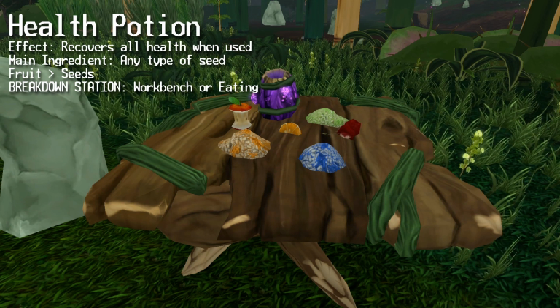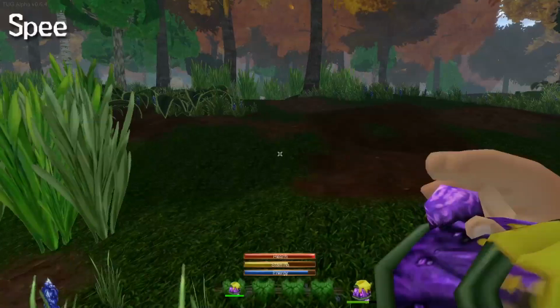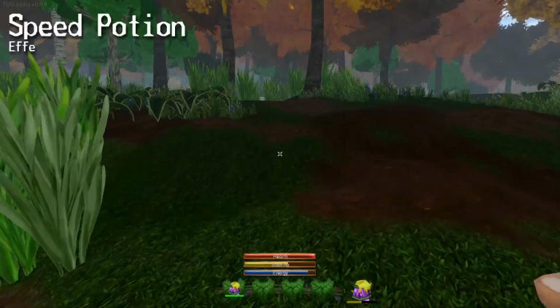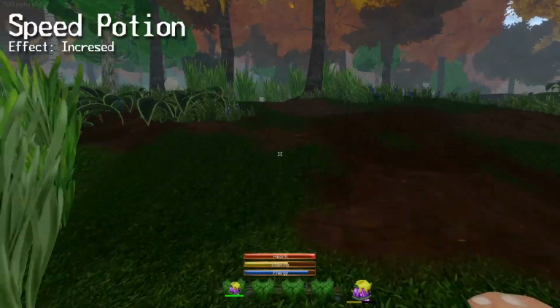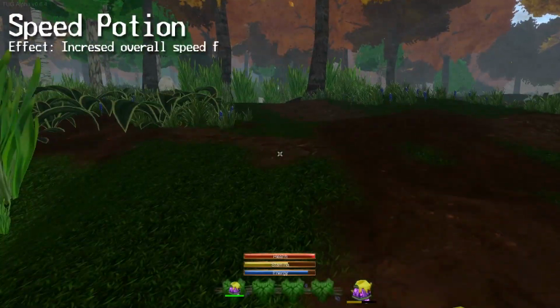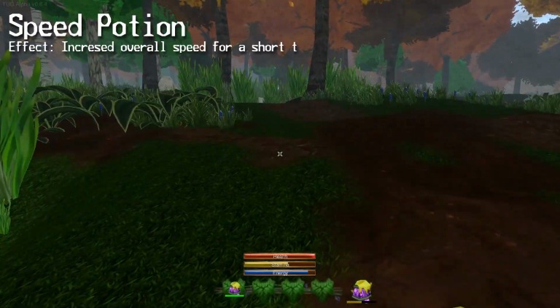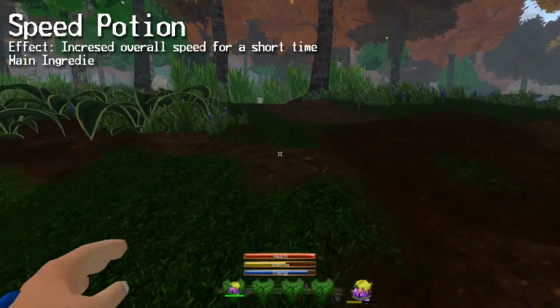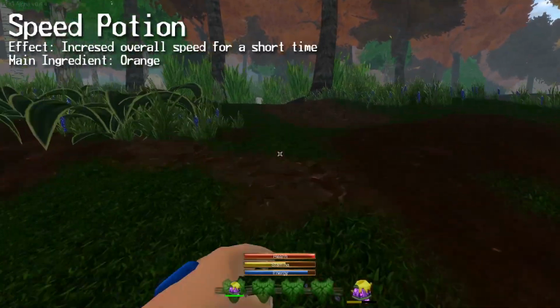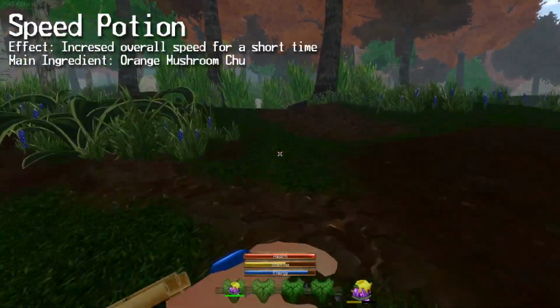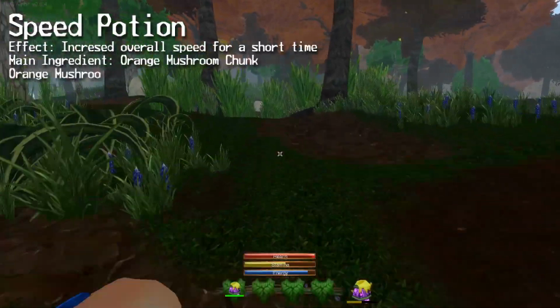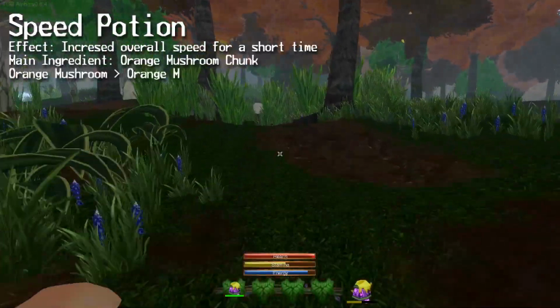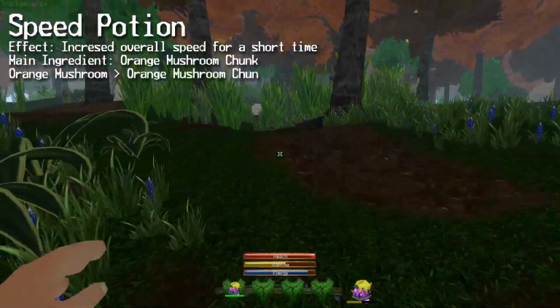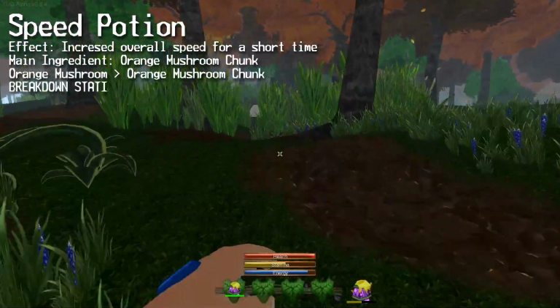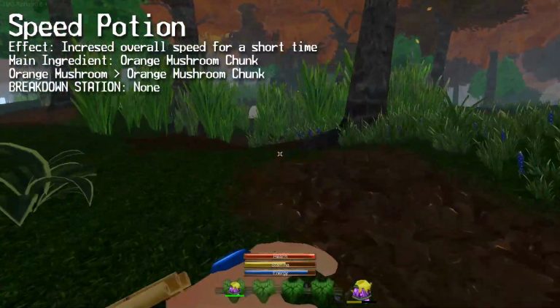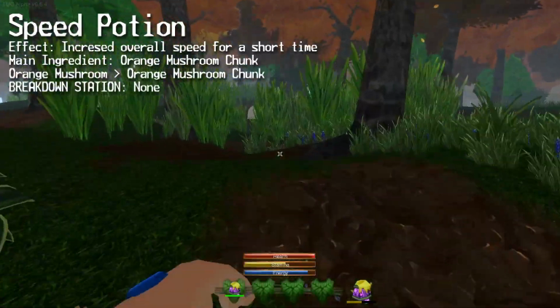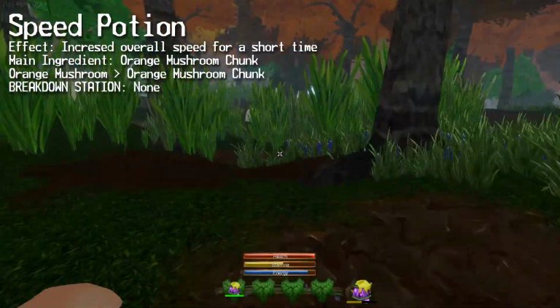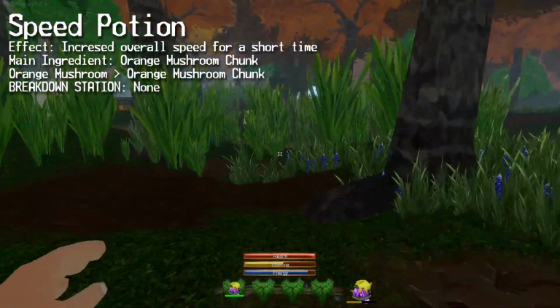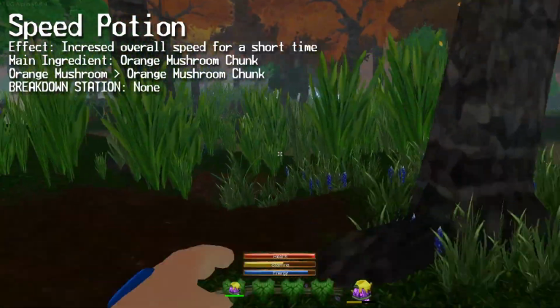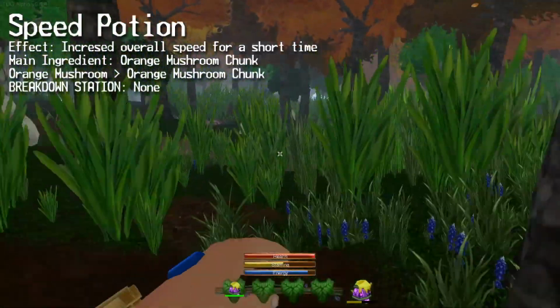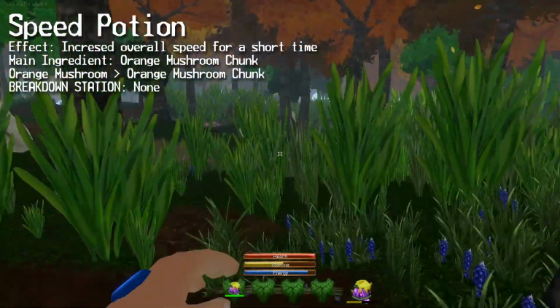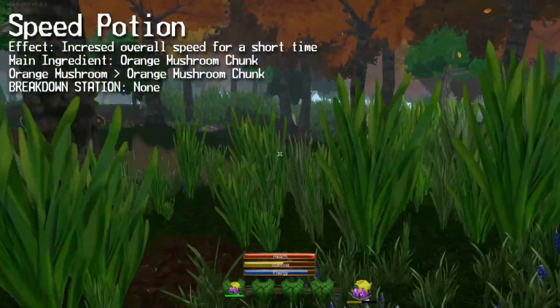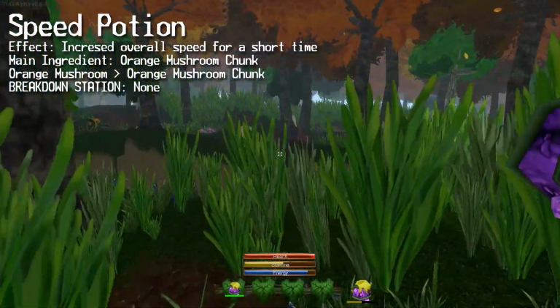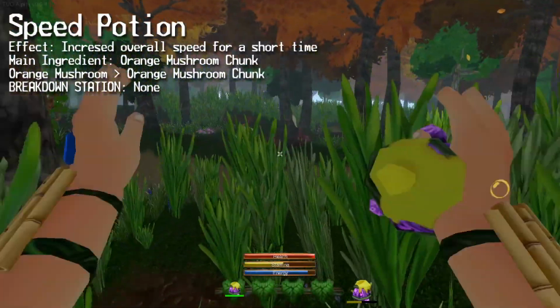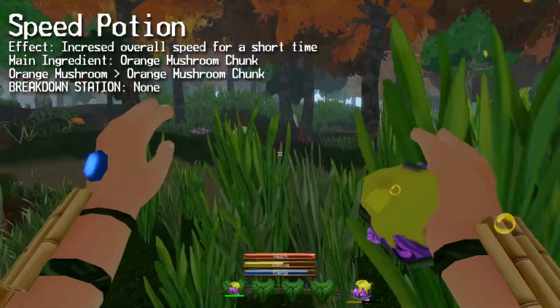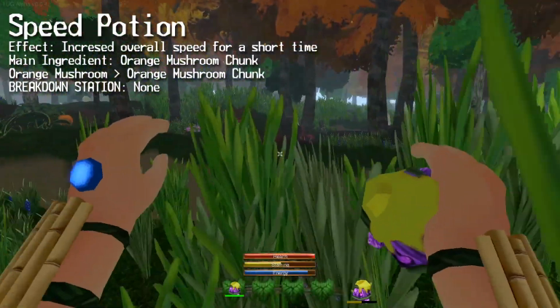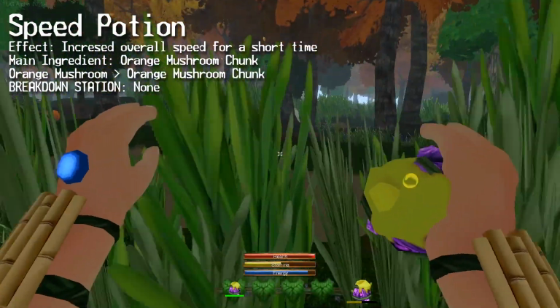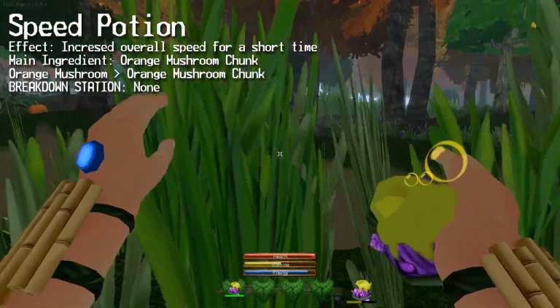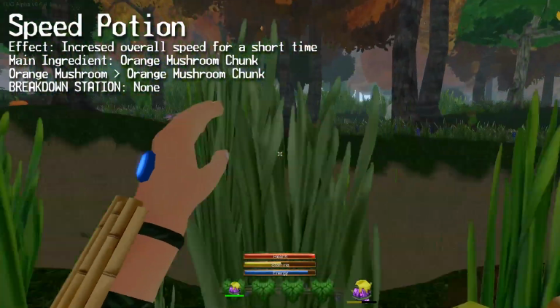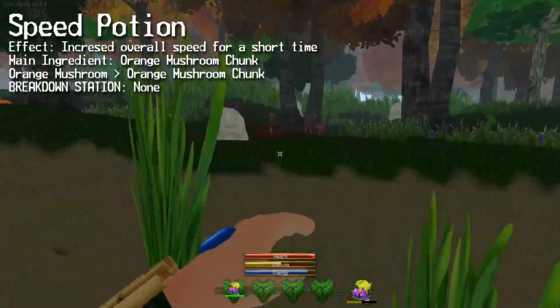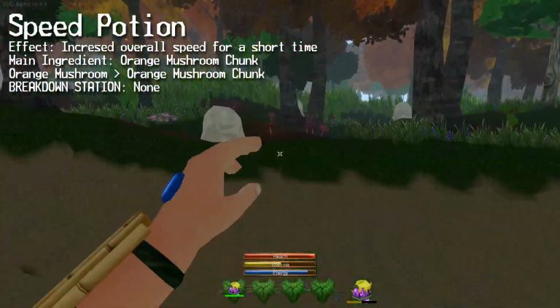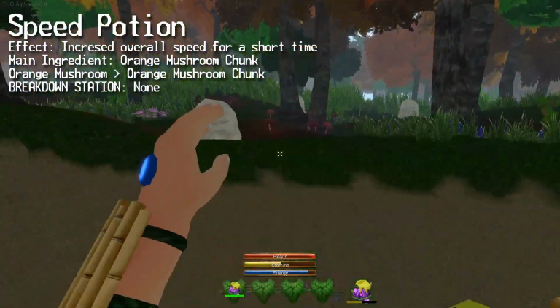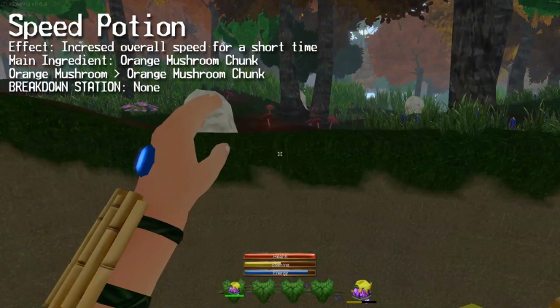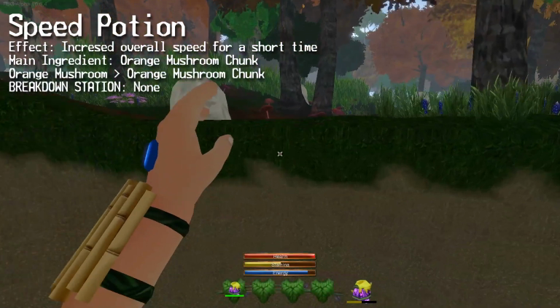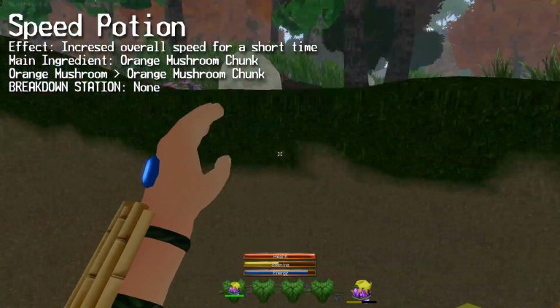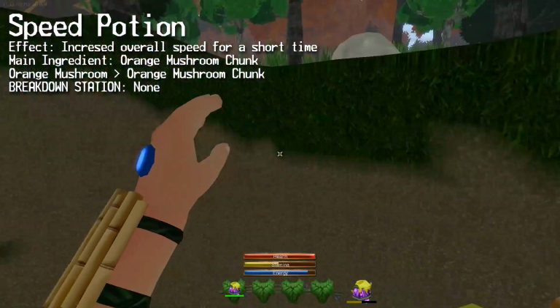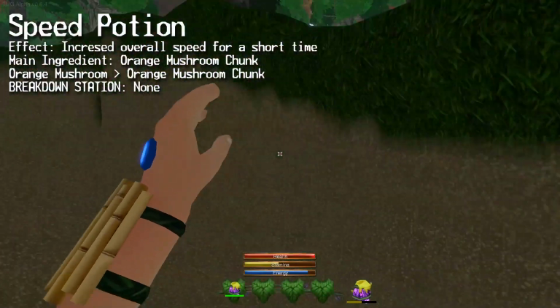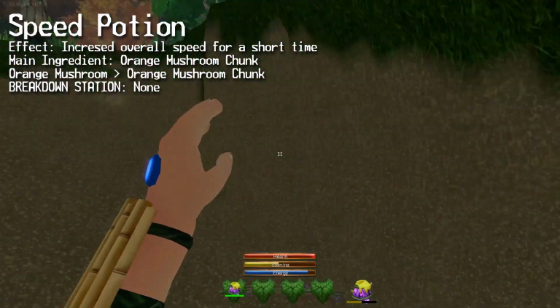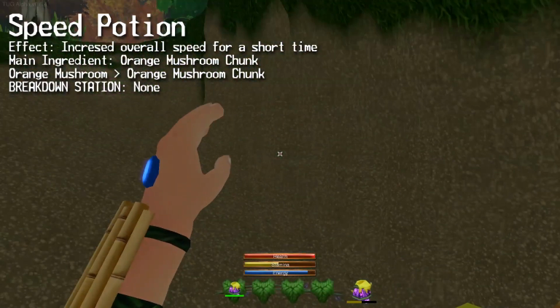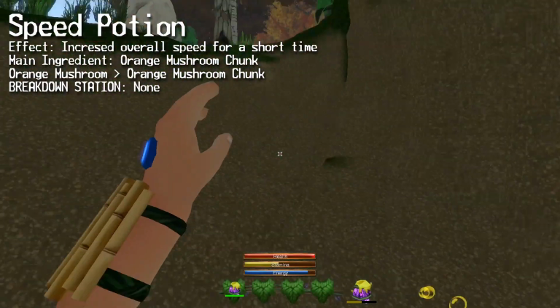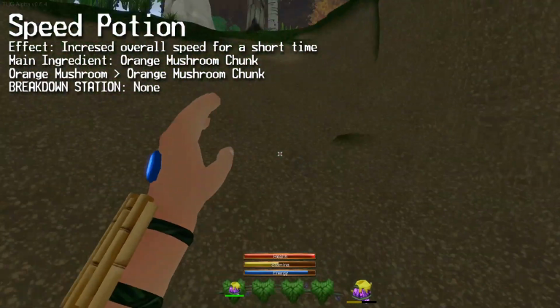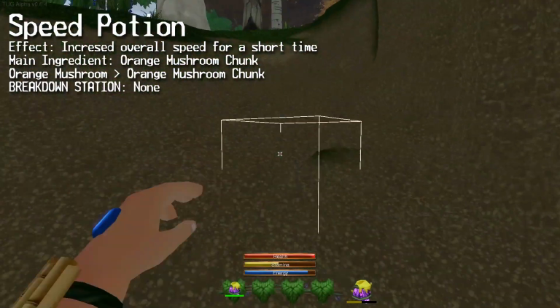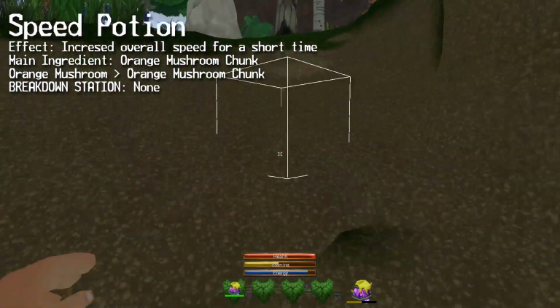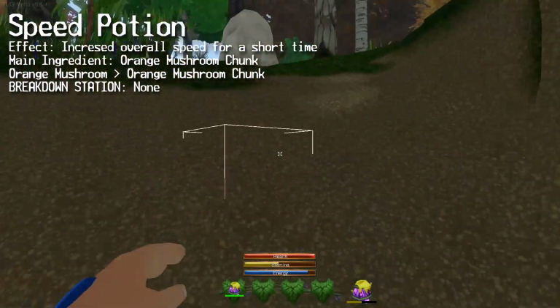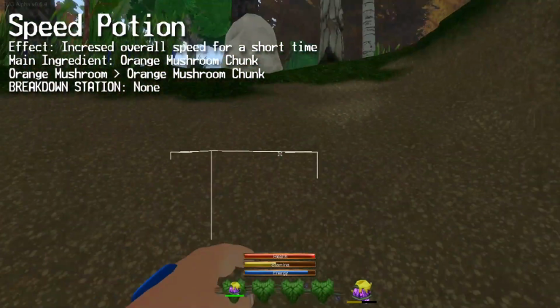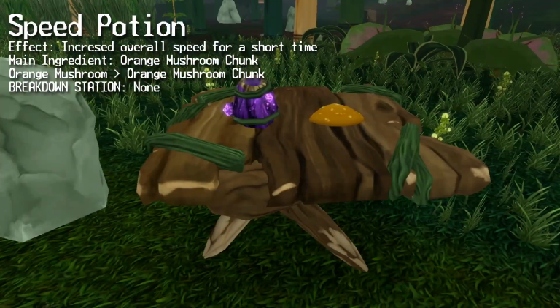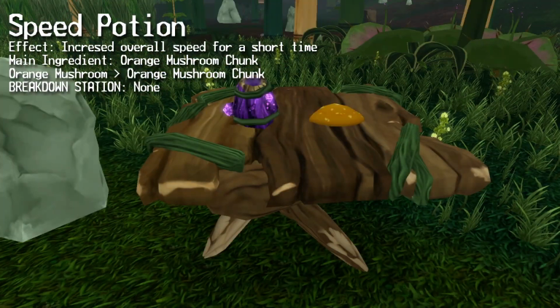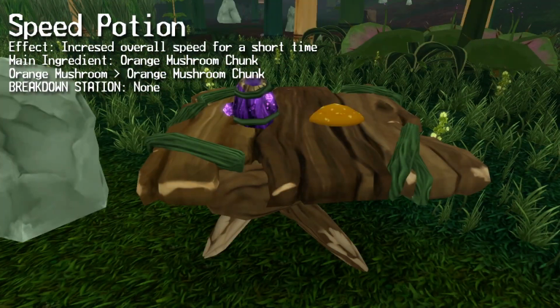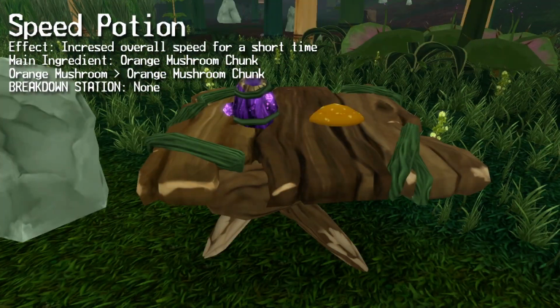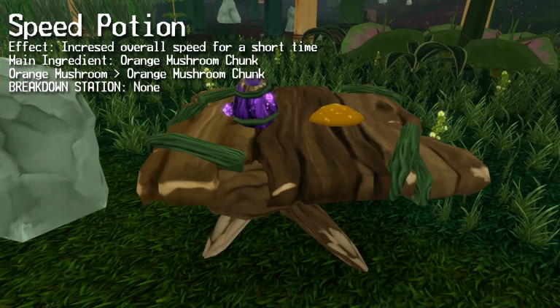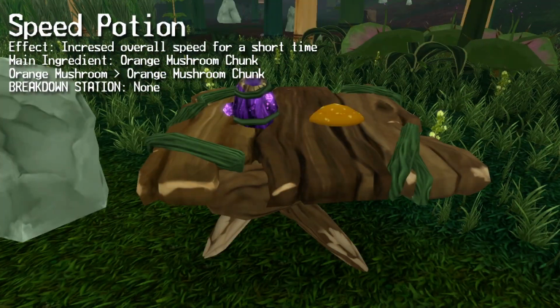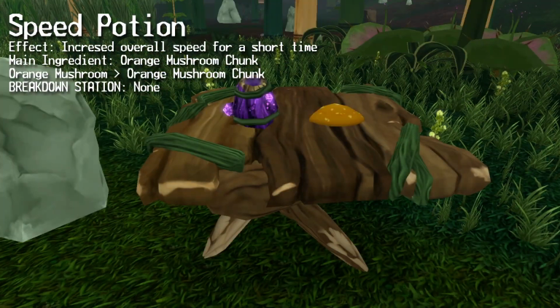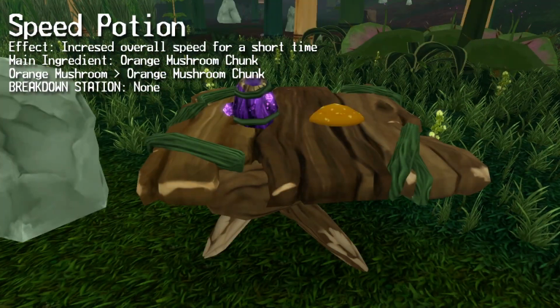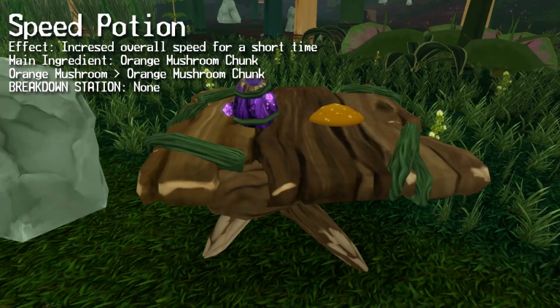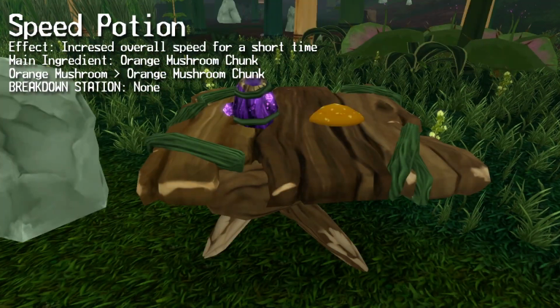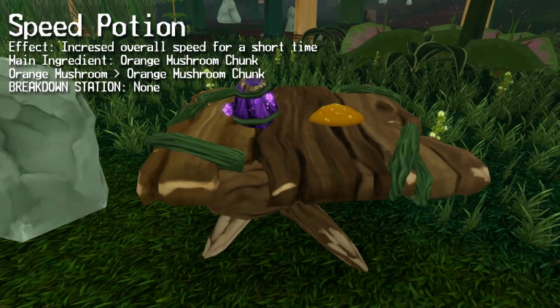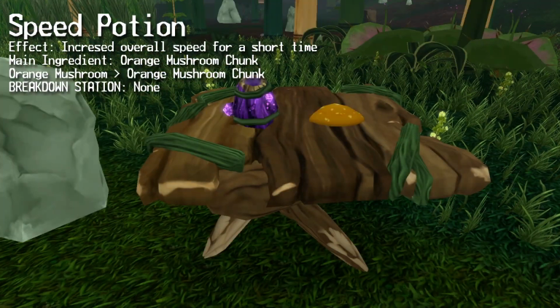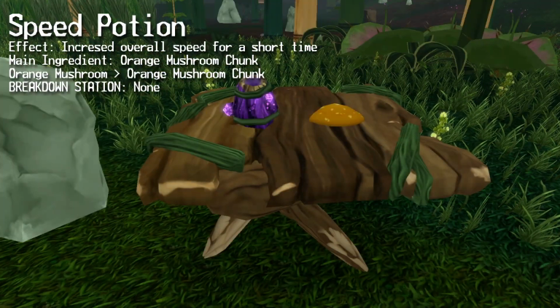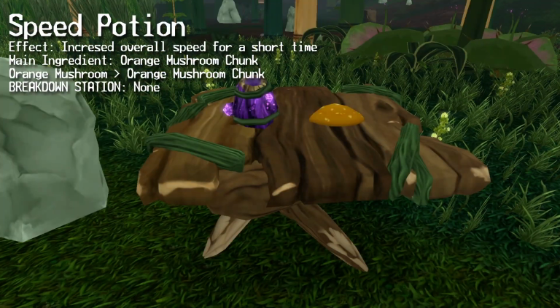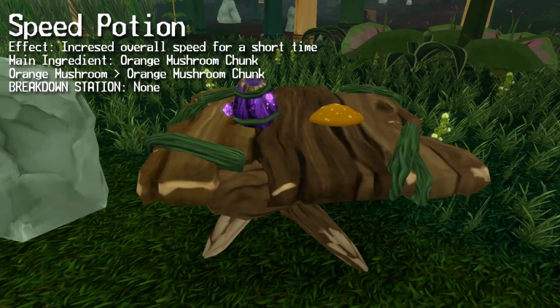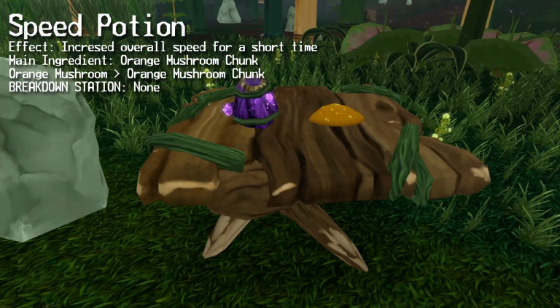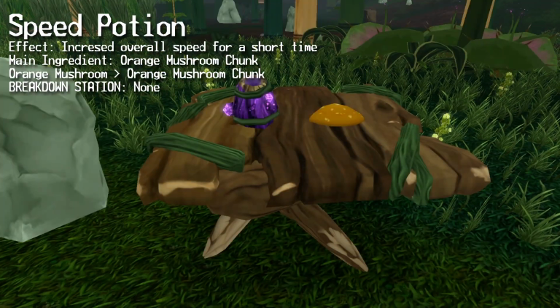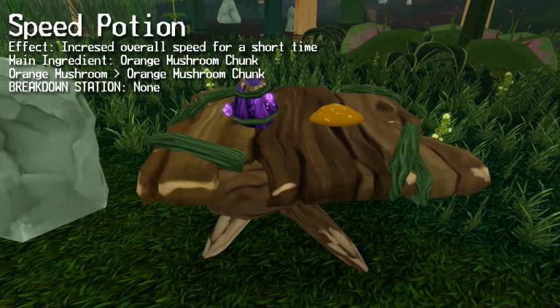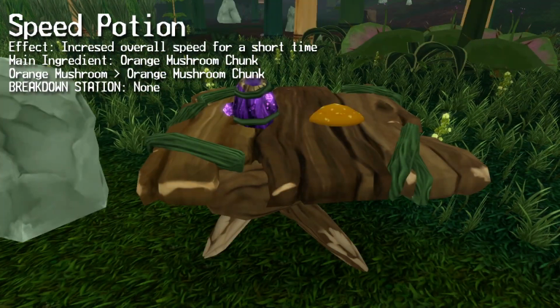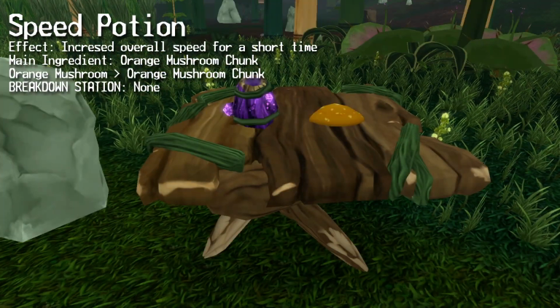Next is the speed potion. When used, it increases your overall speed for a short amount of time. The main ingredient here is an orange mushroom junk.